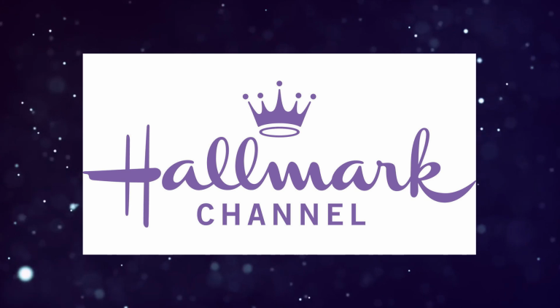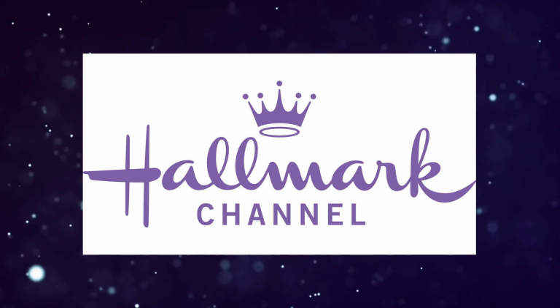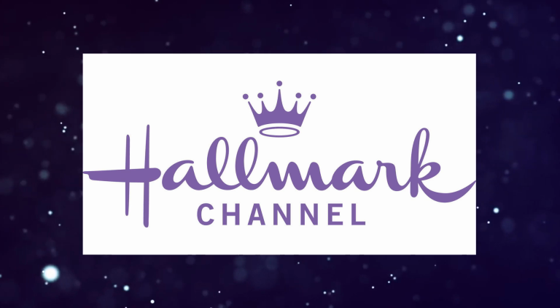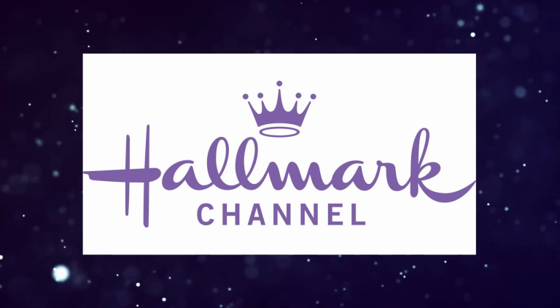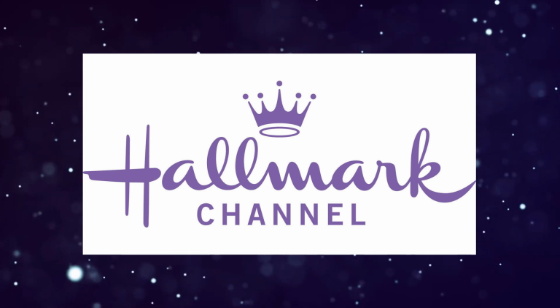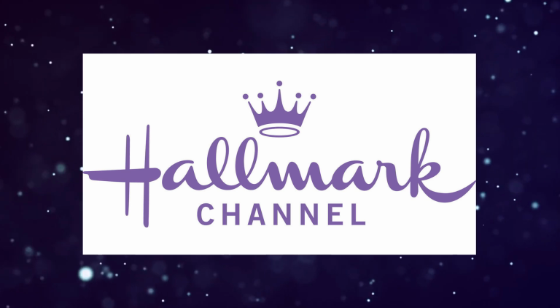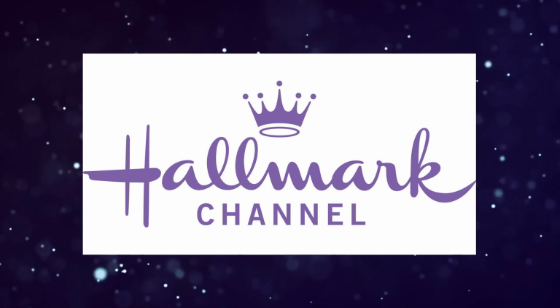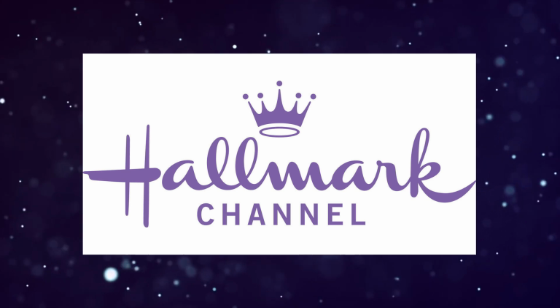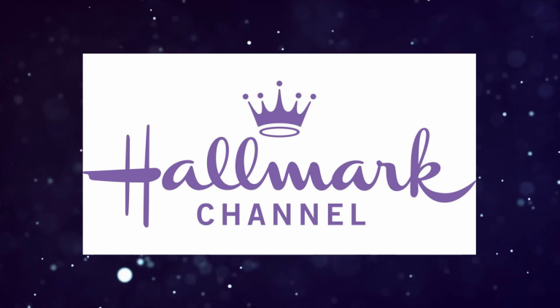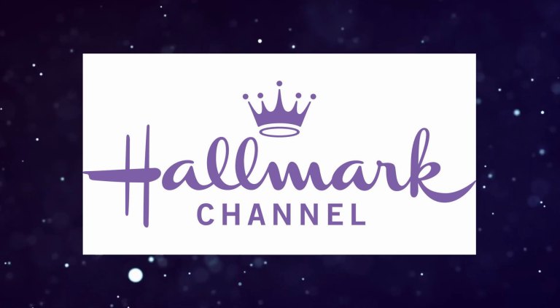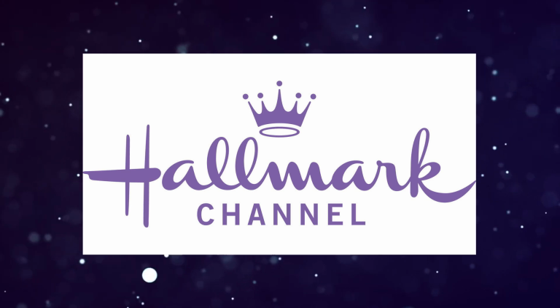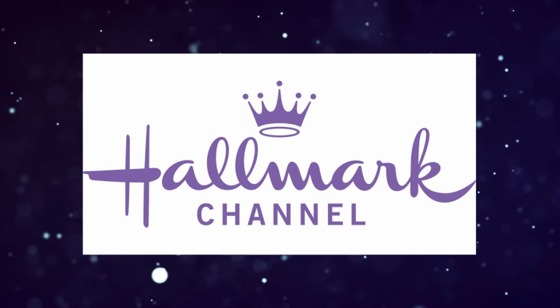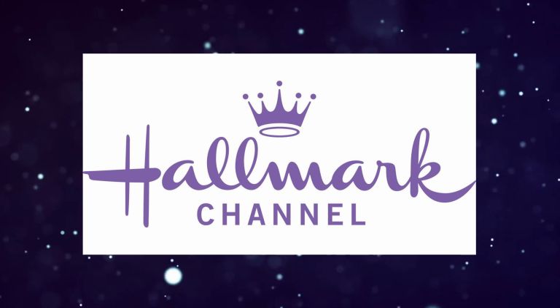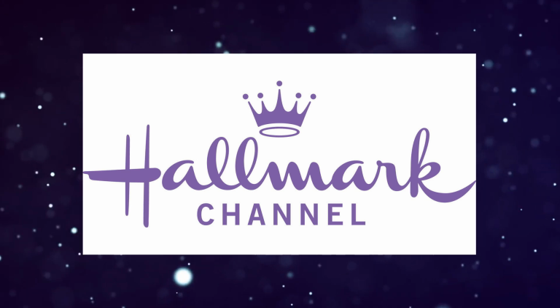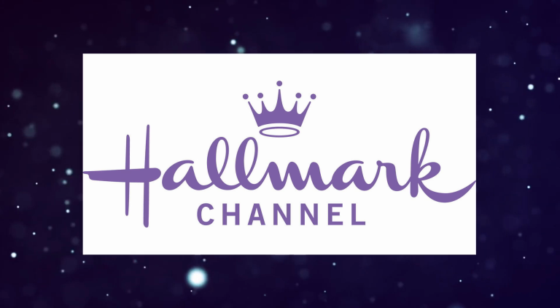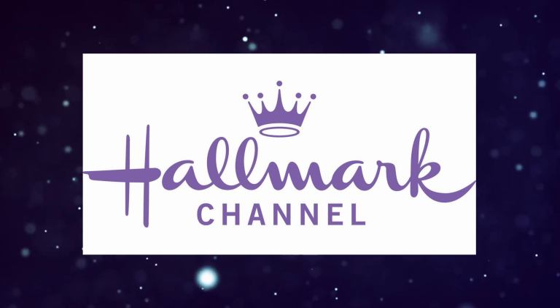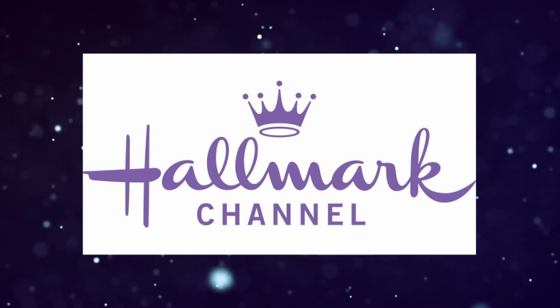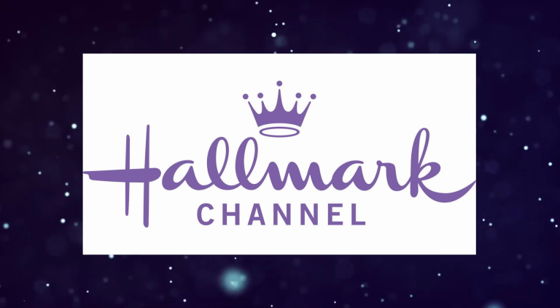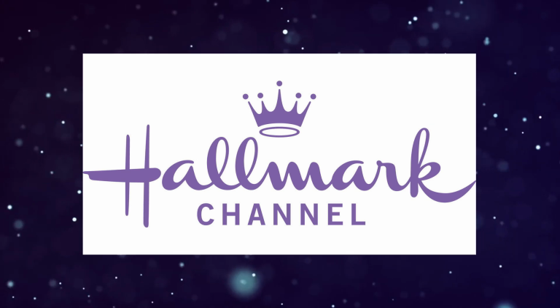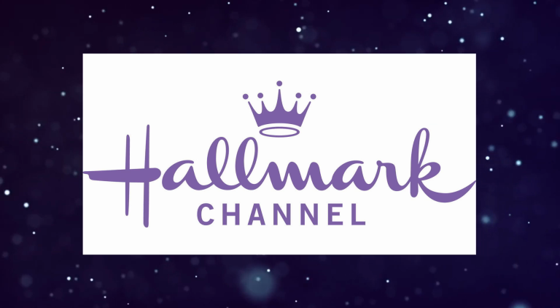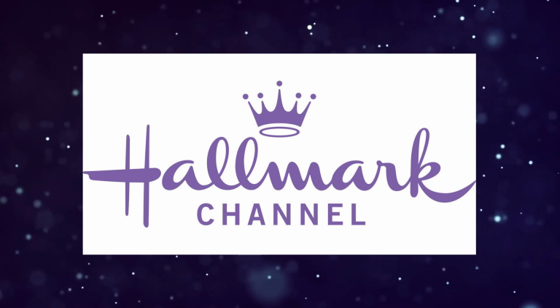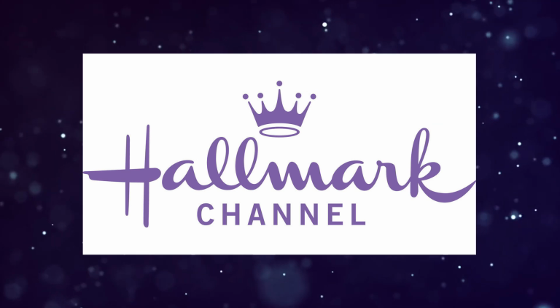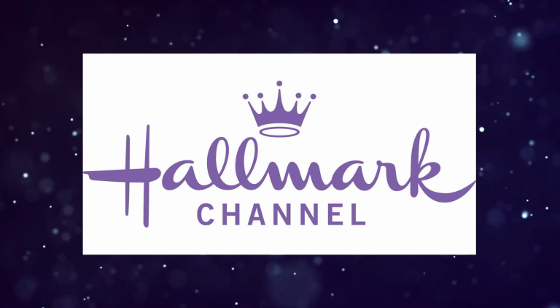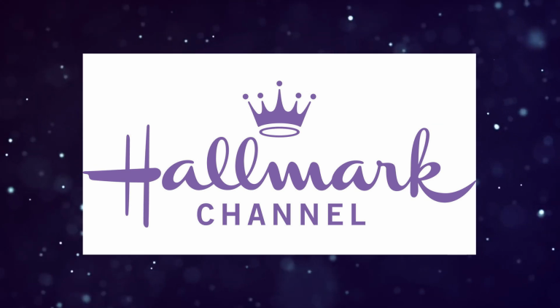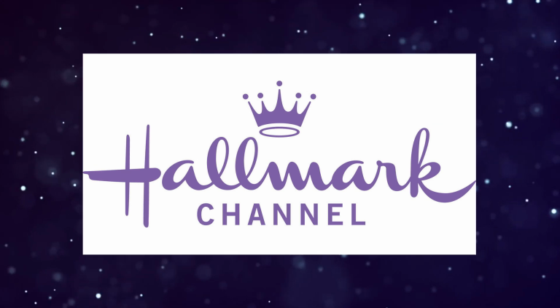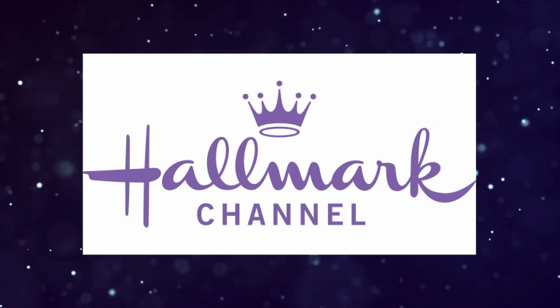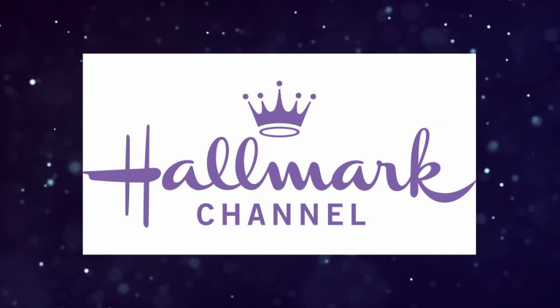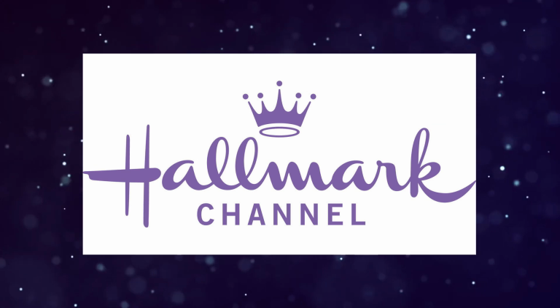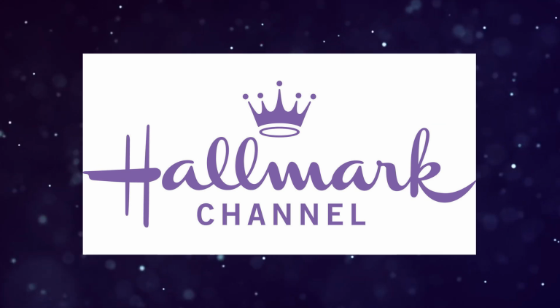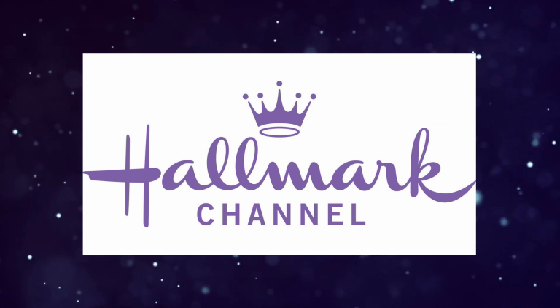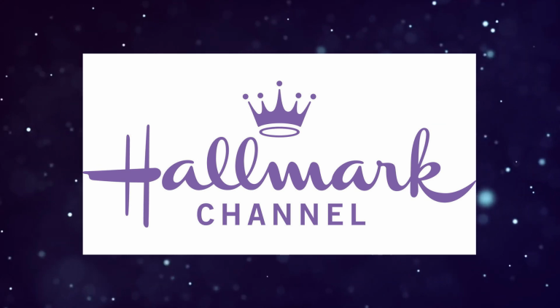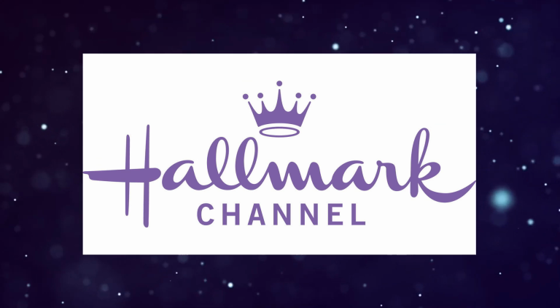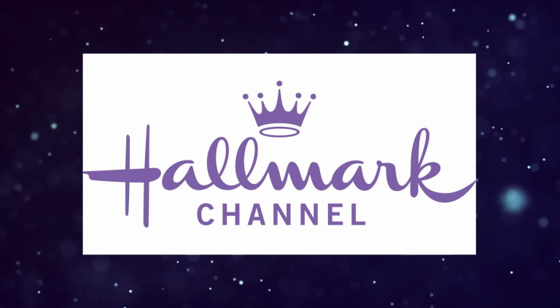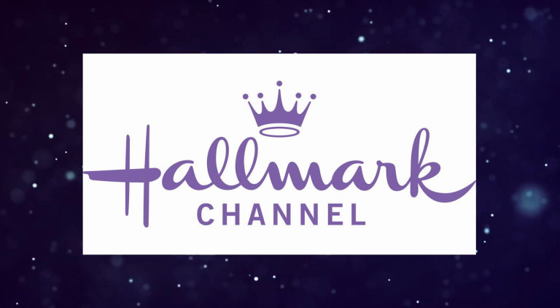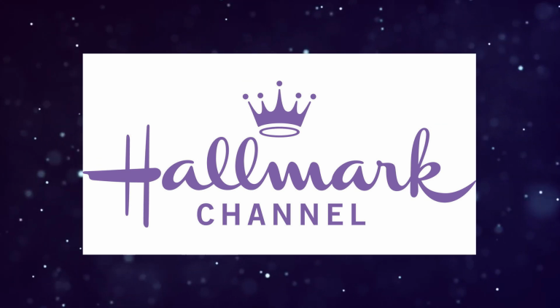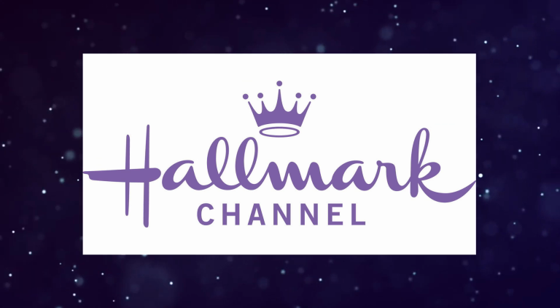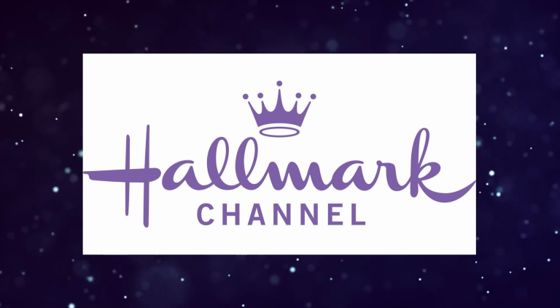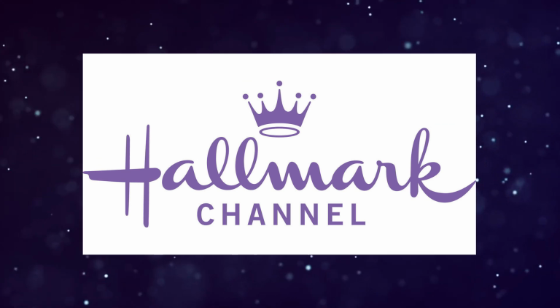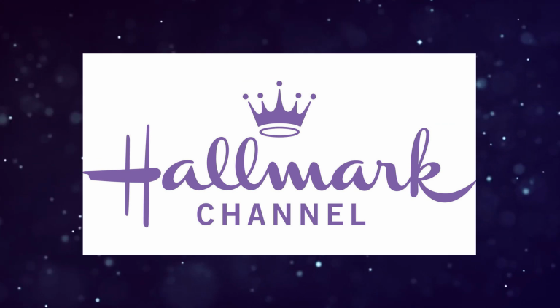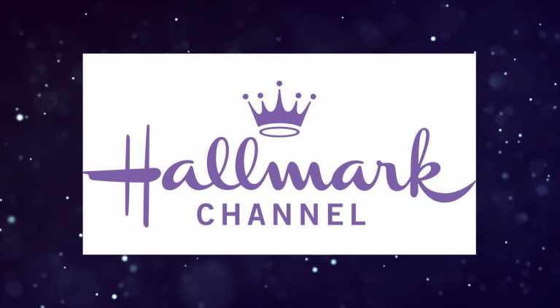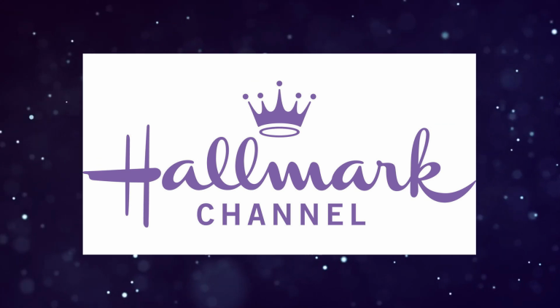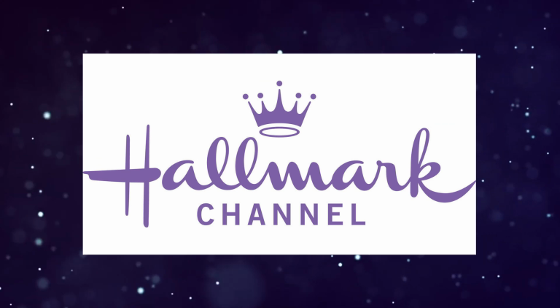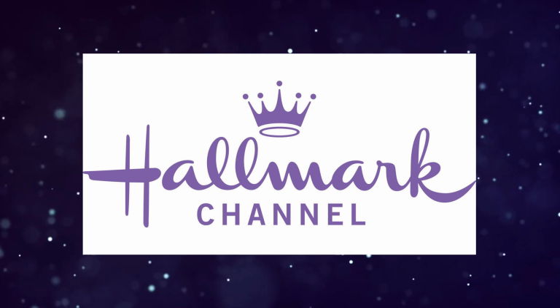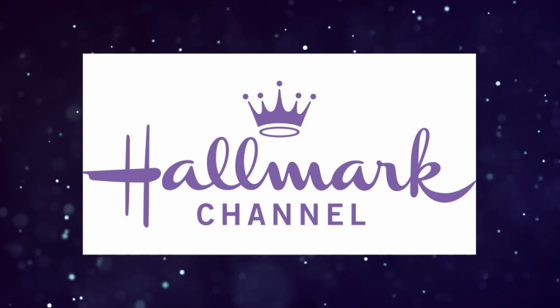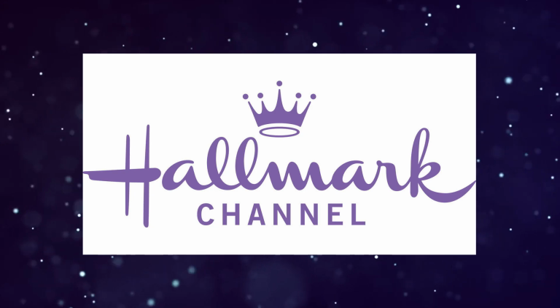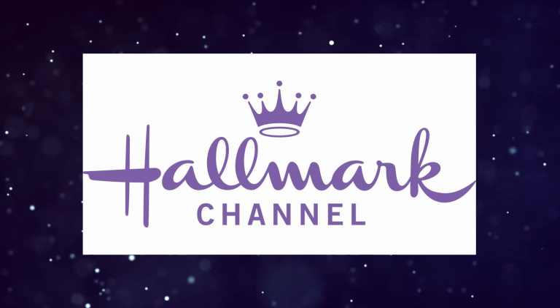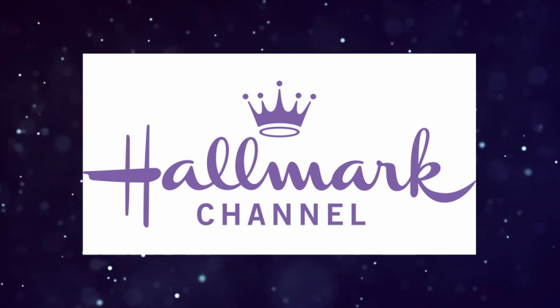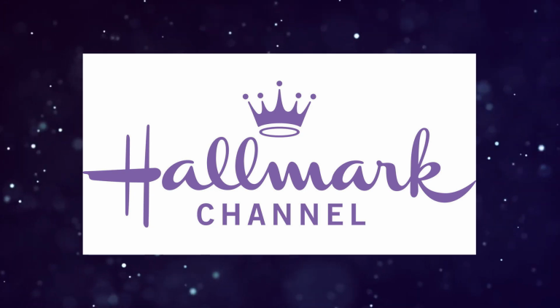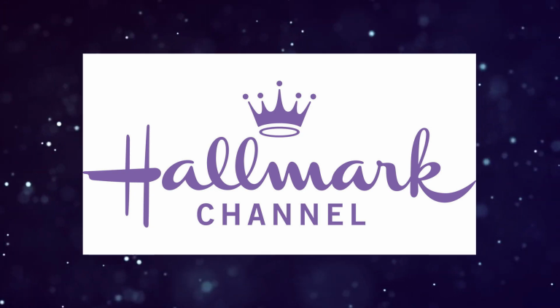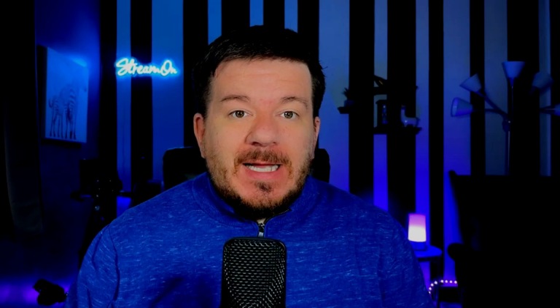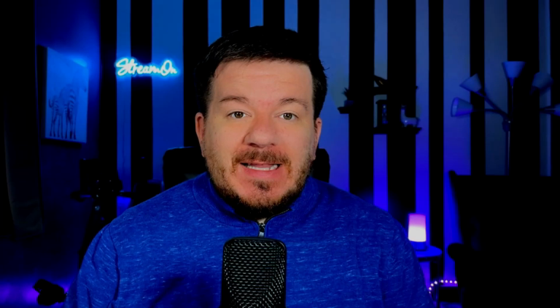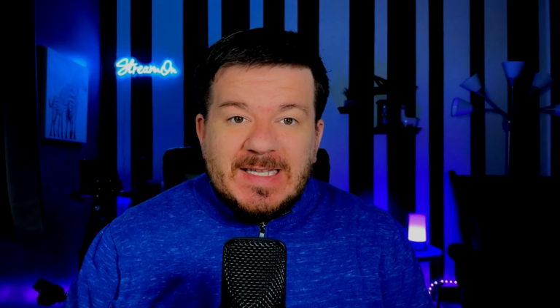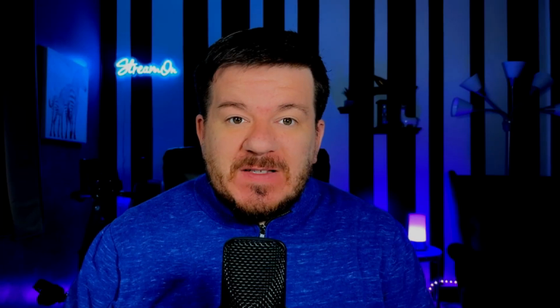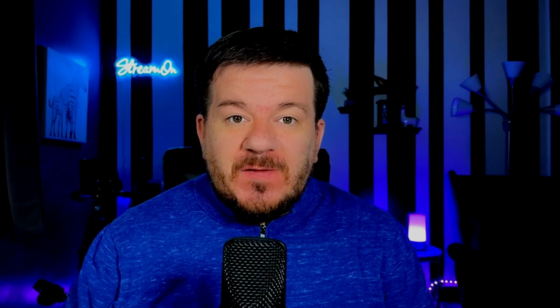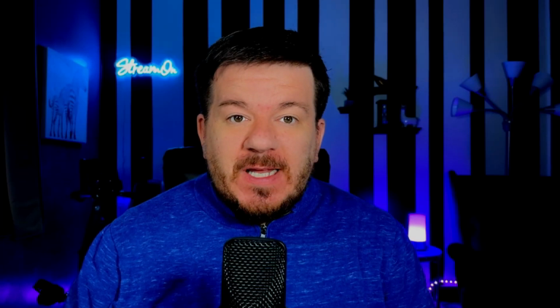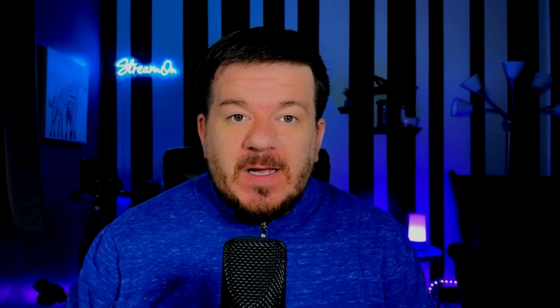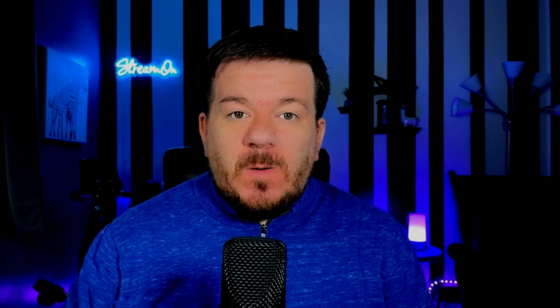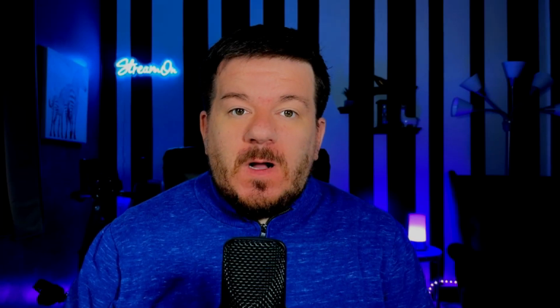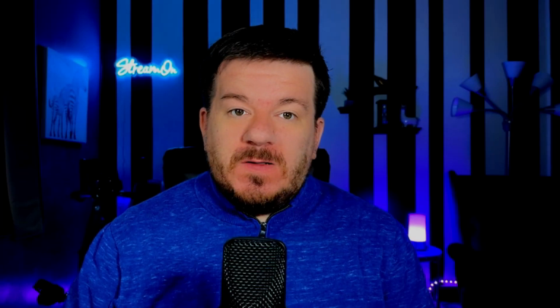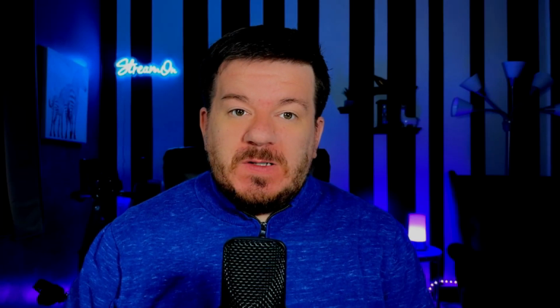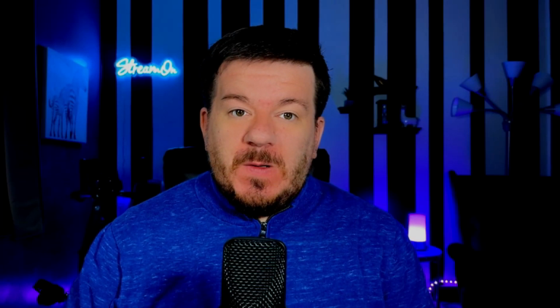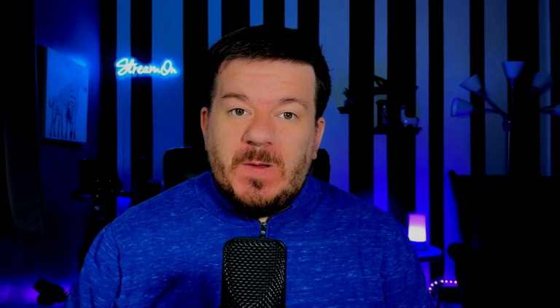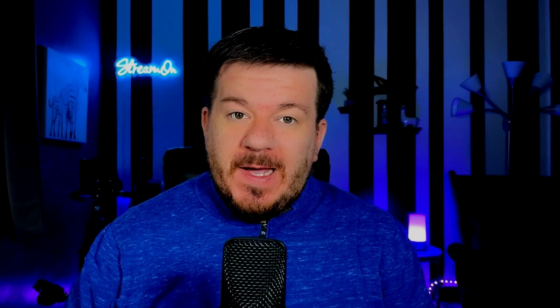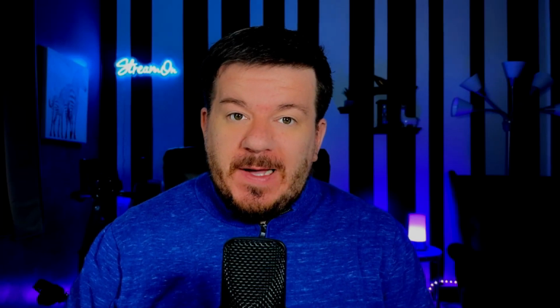Yes, you can watch Hallmark Channel movies for free, without cable, and without paying a dime. In this video, I'll show you how.